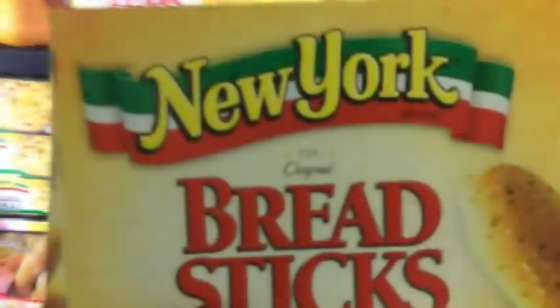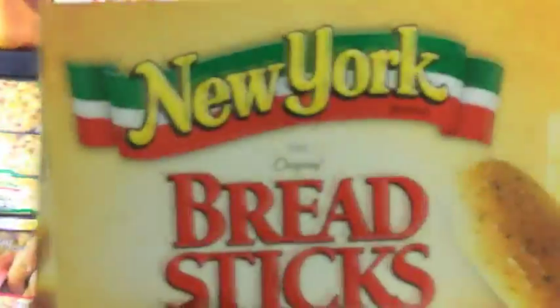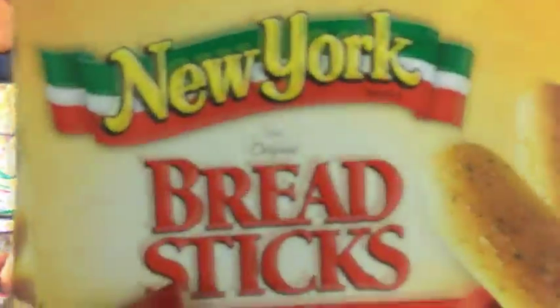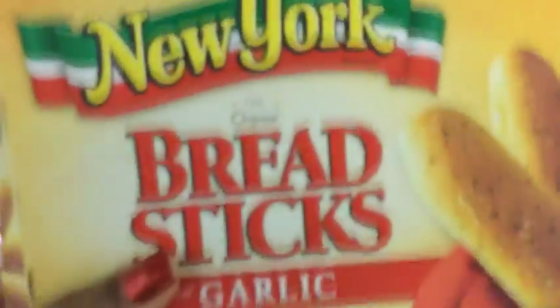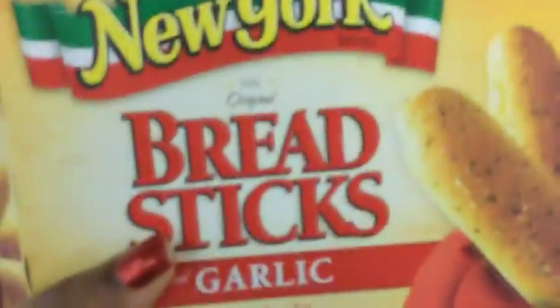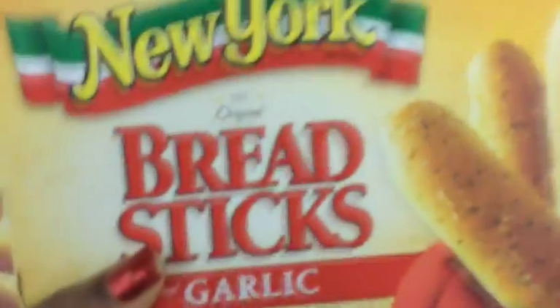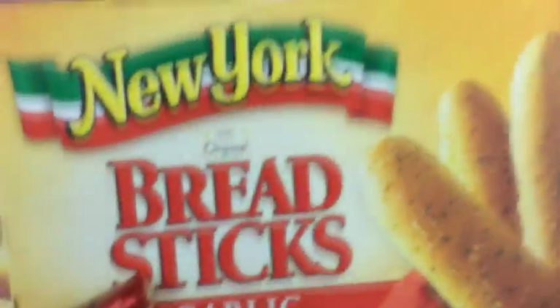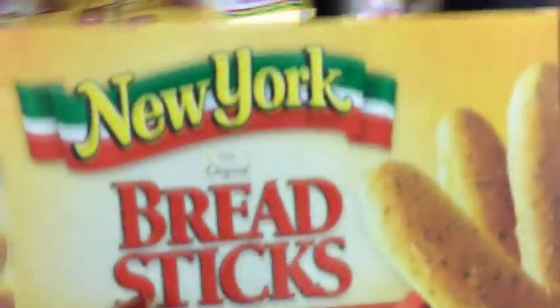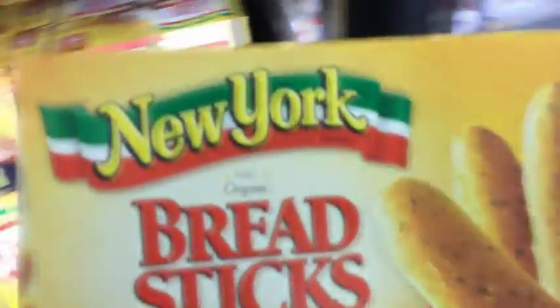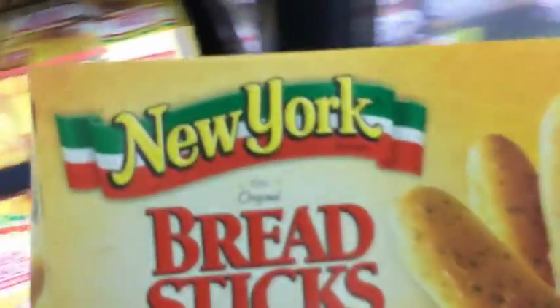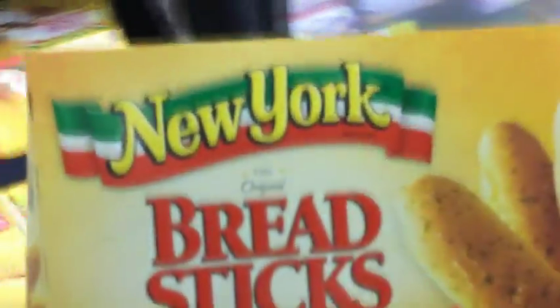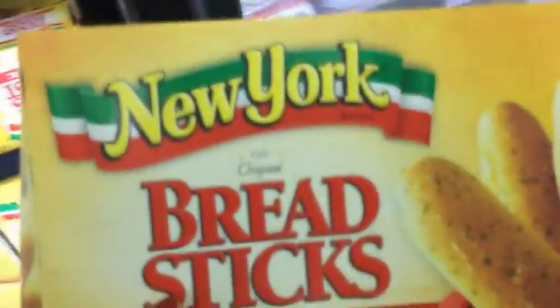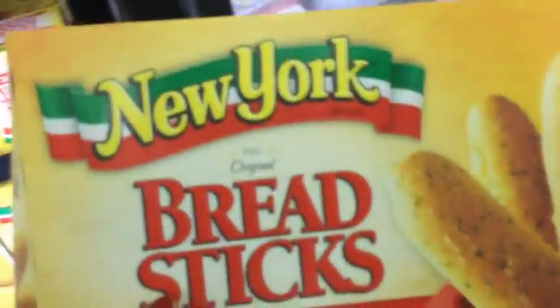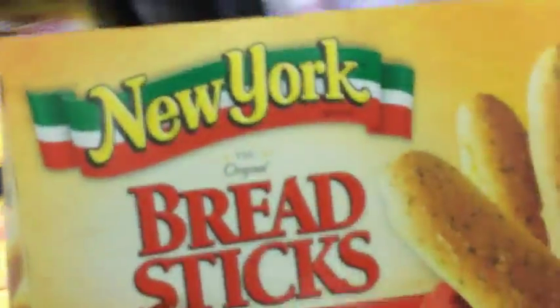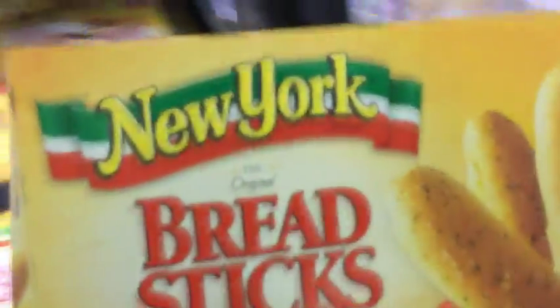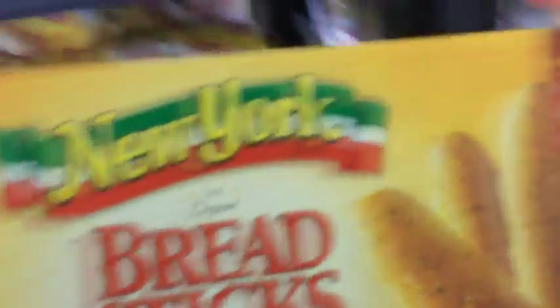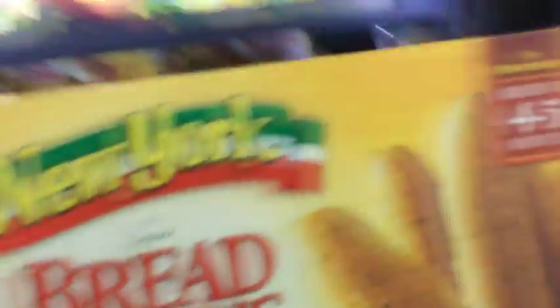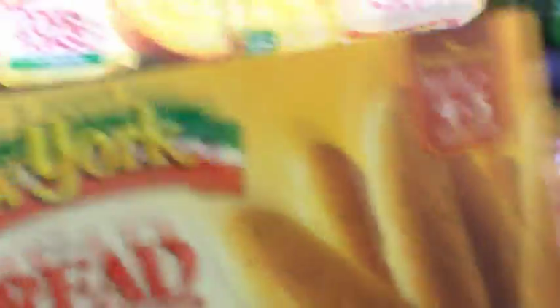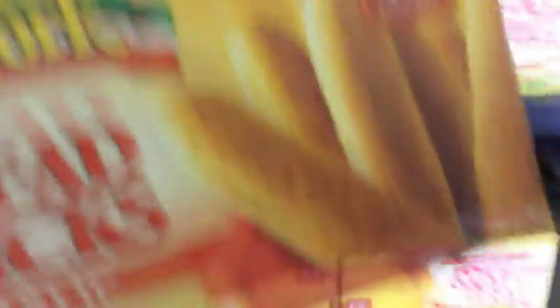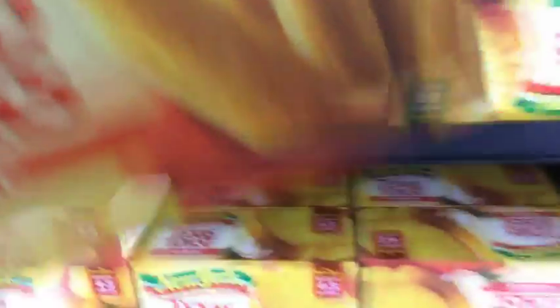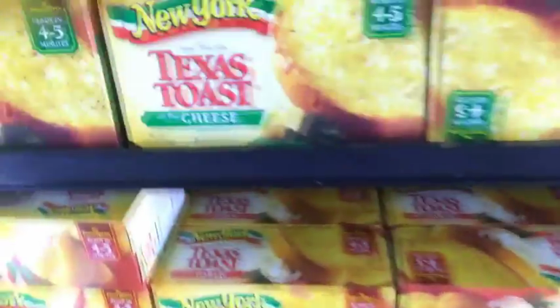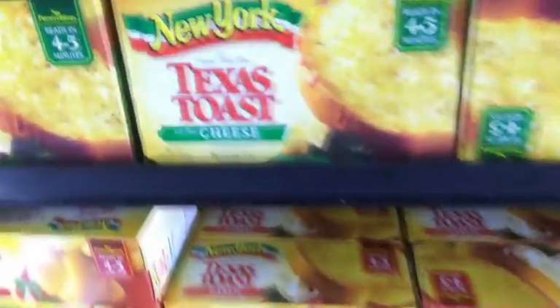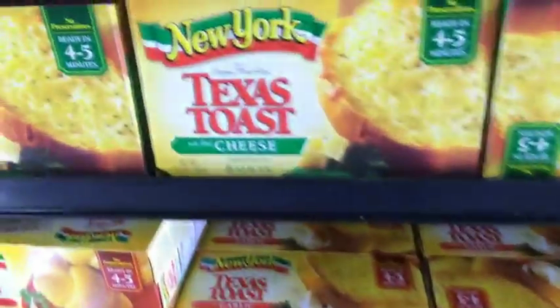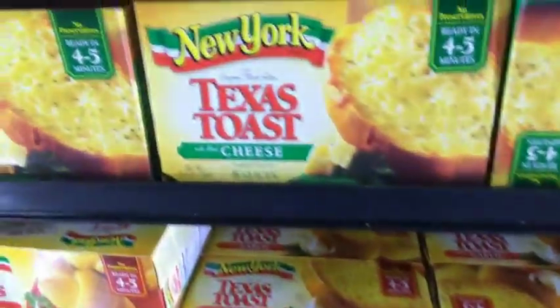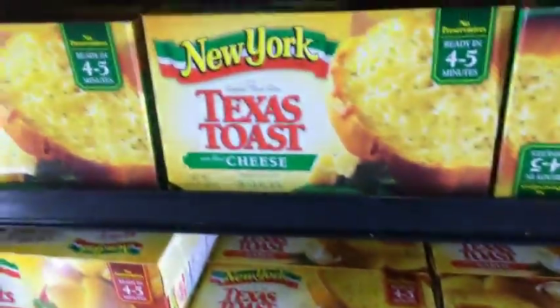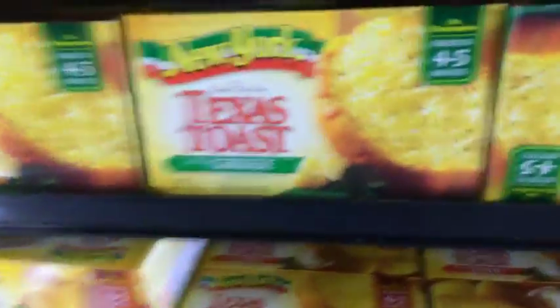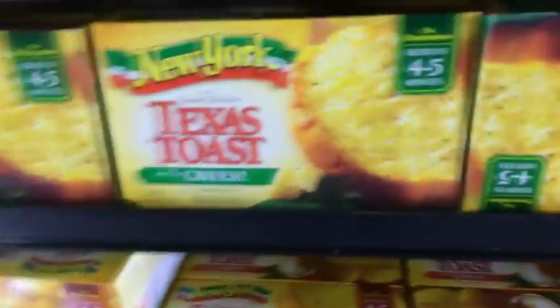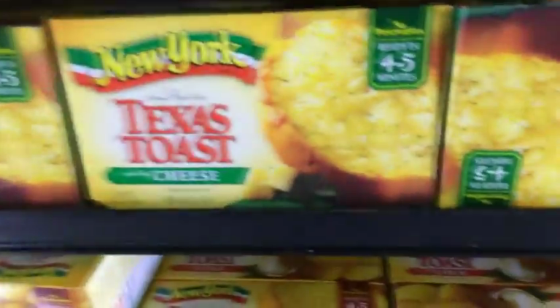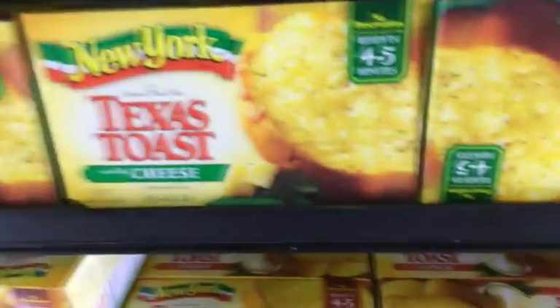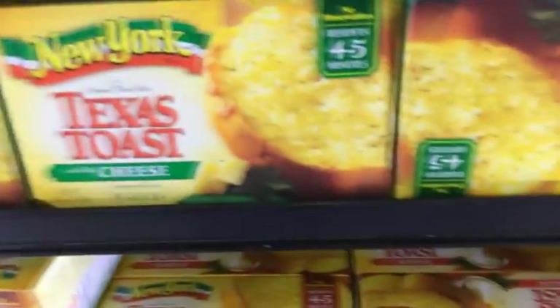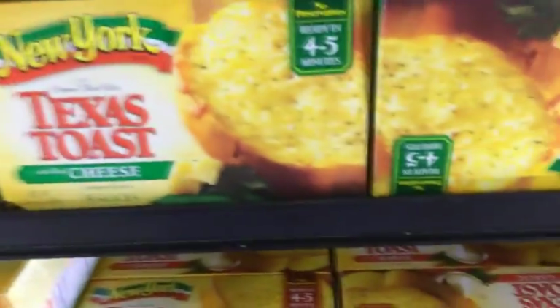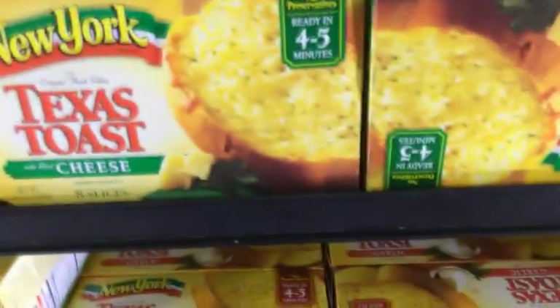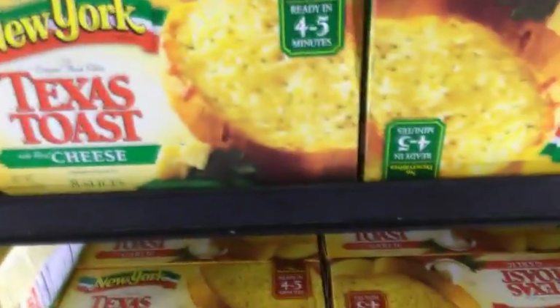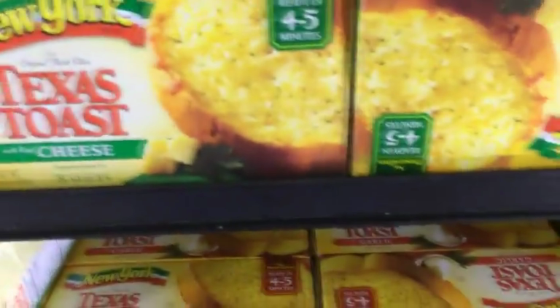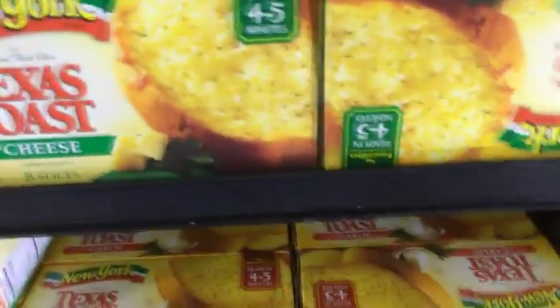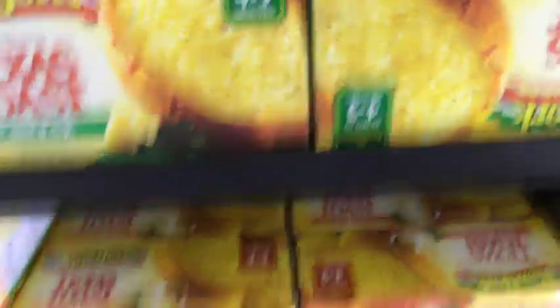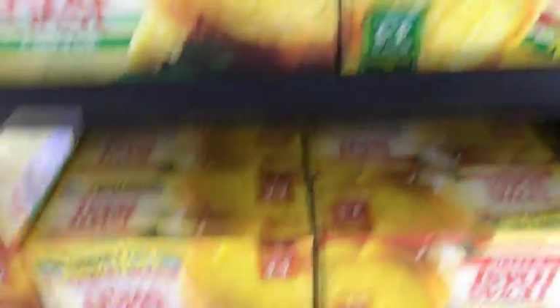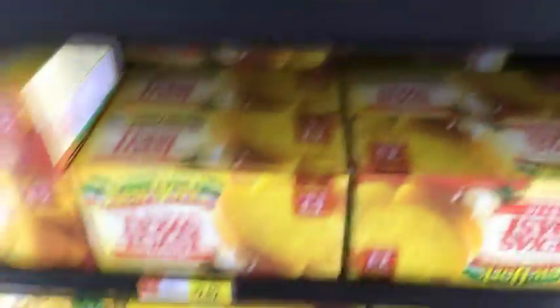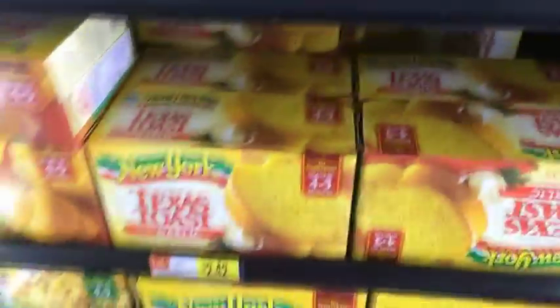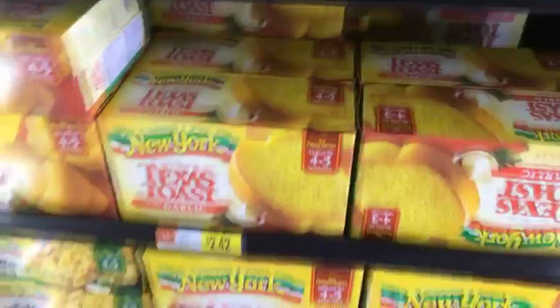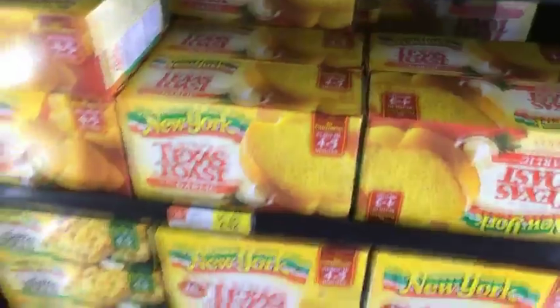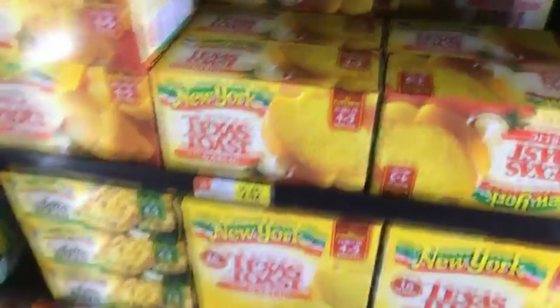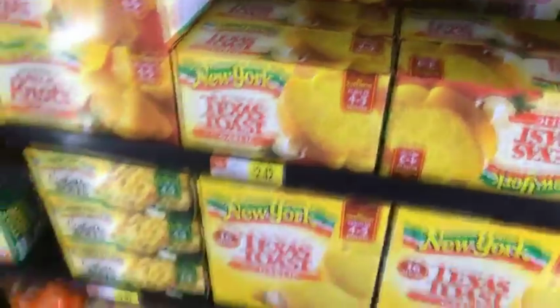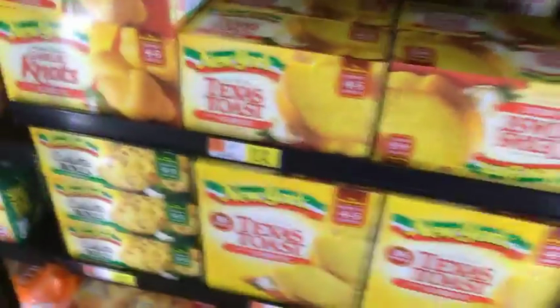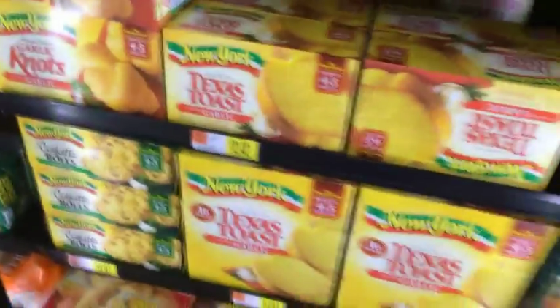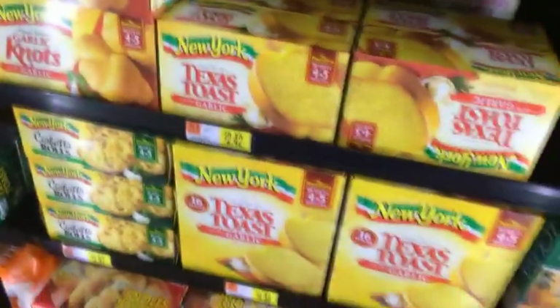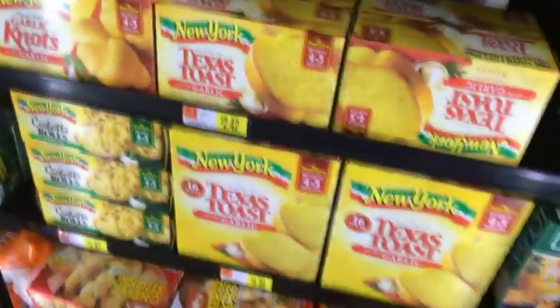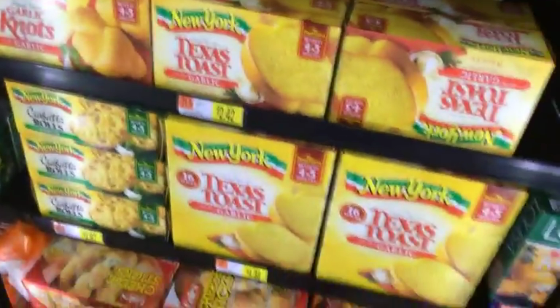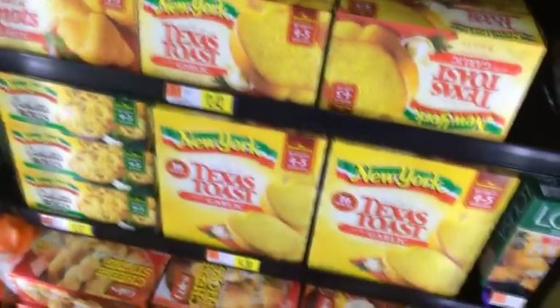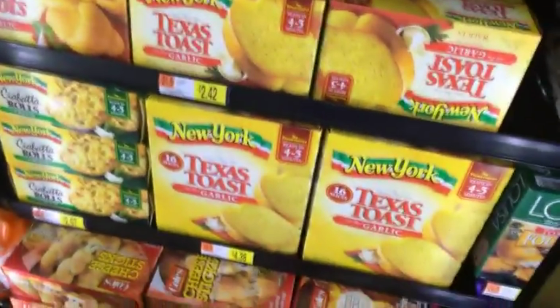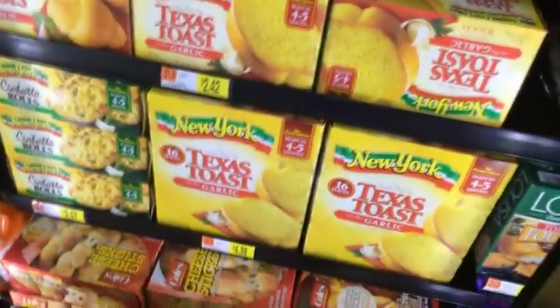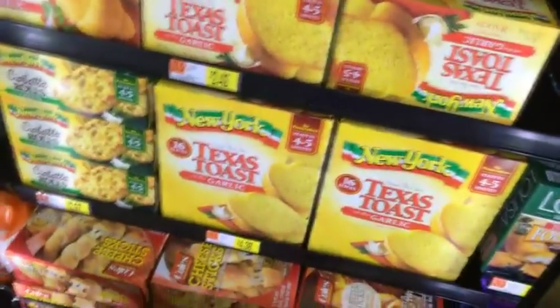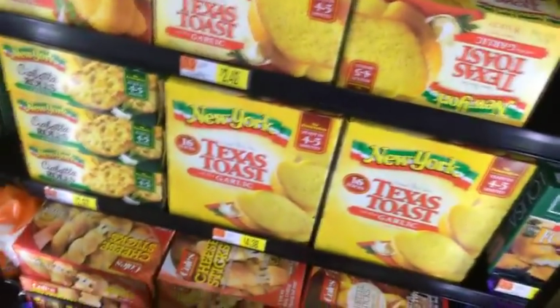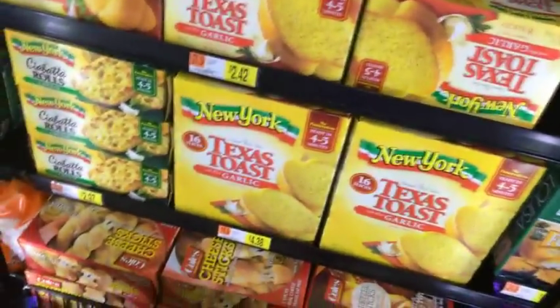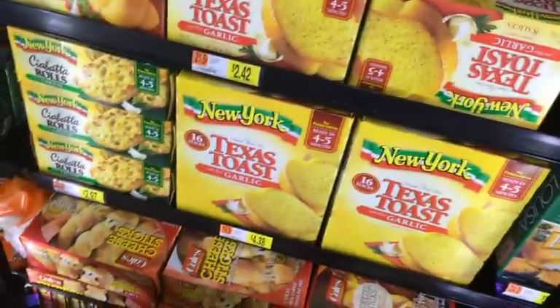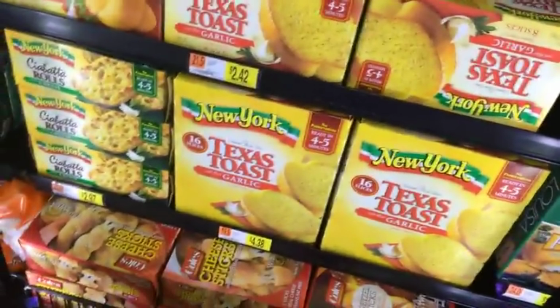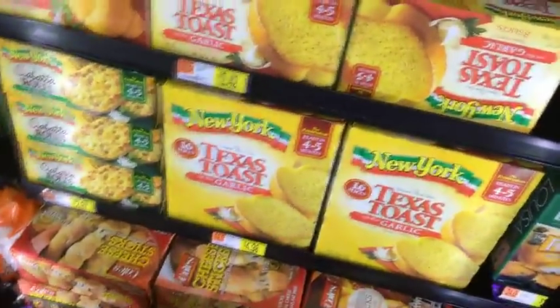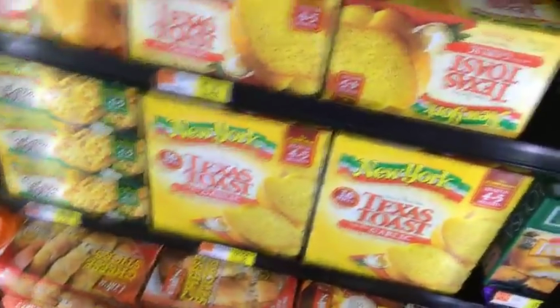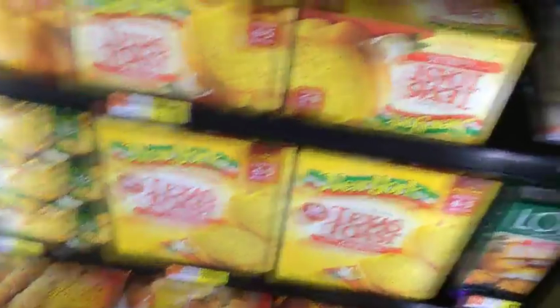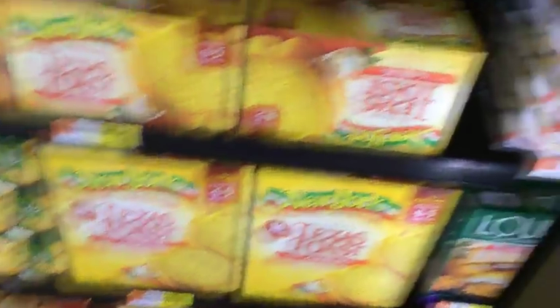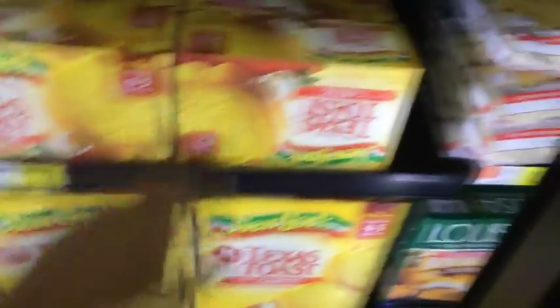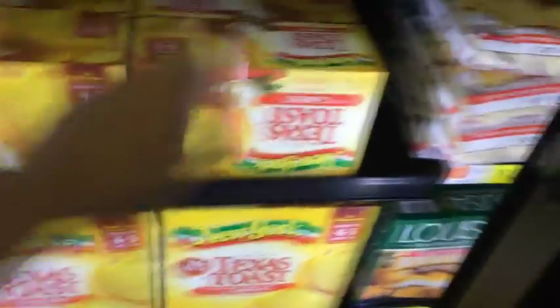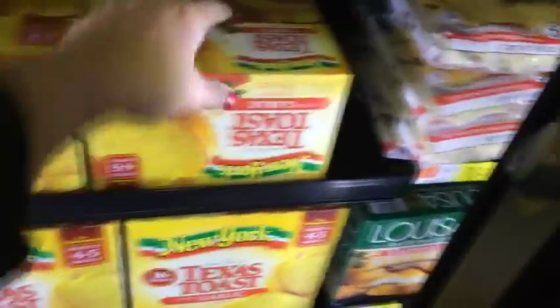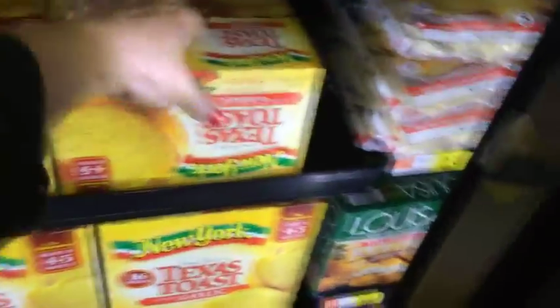Now usually I use the breadsticks, which is what I have right here. I use them for spaghetti or any kind of Italian dish.